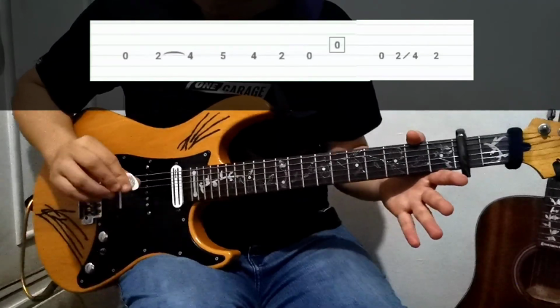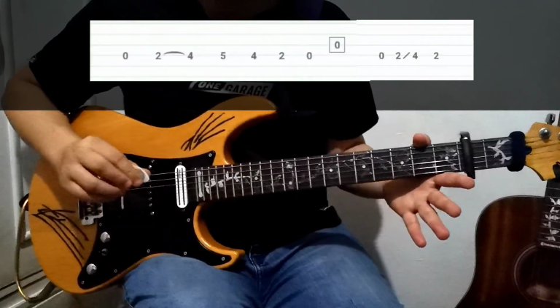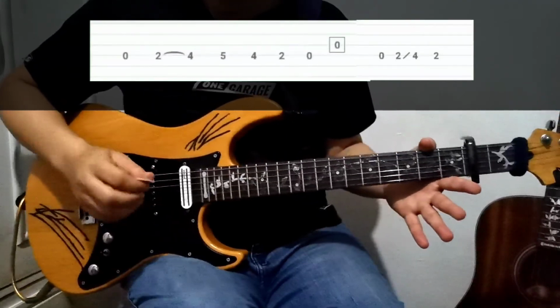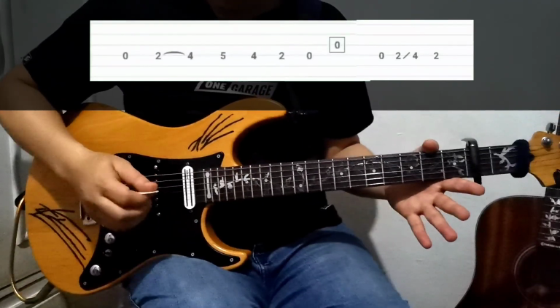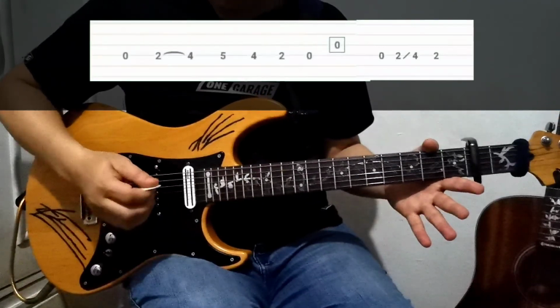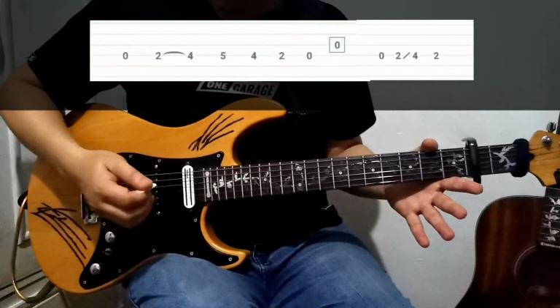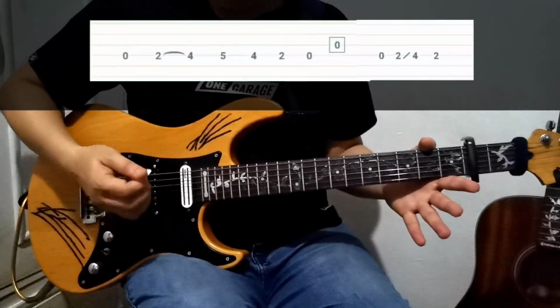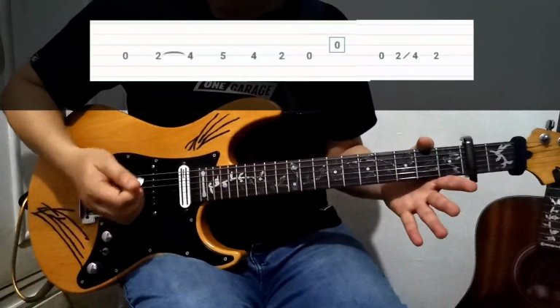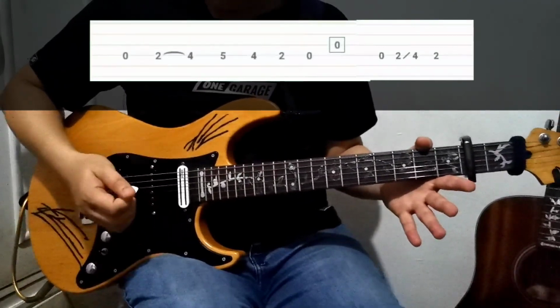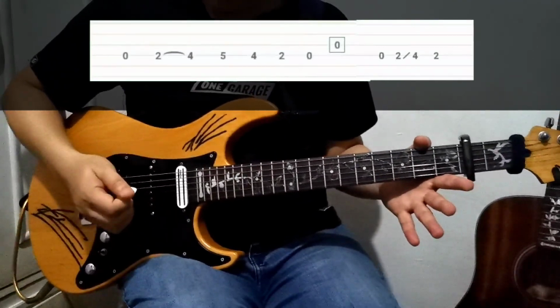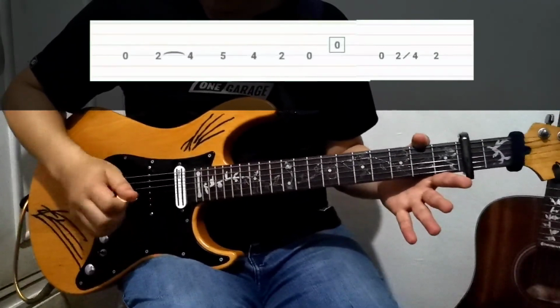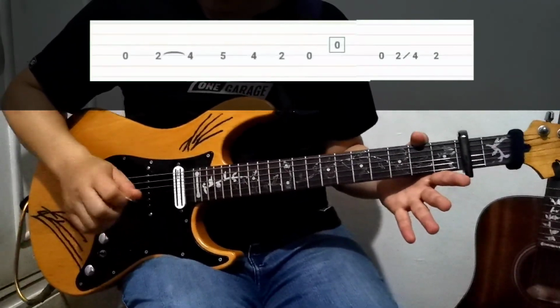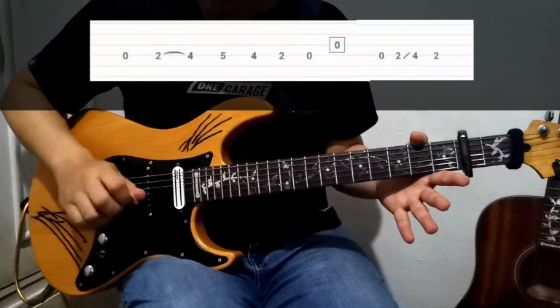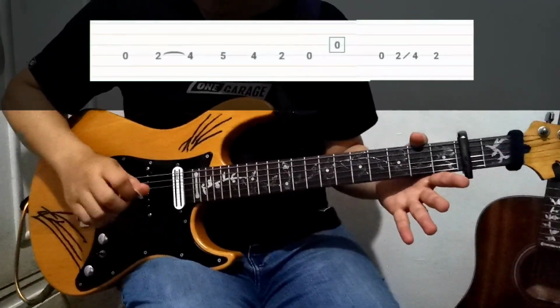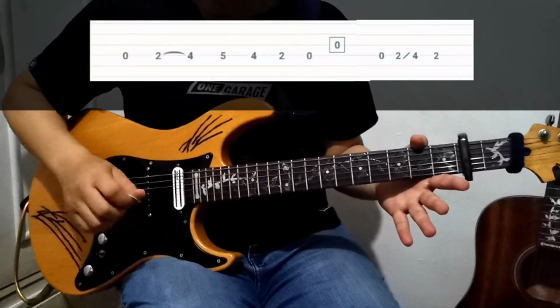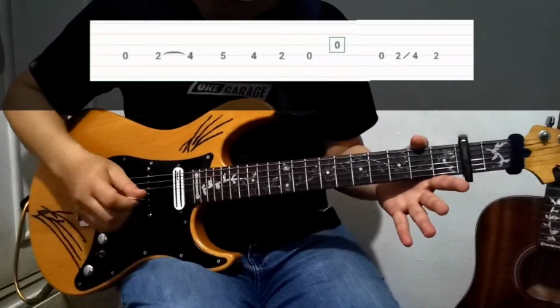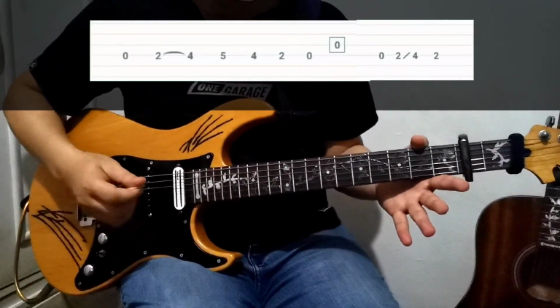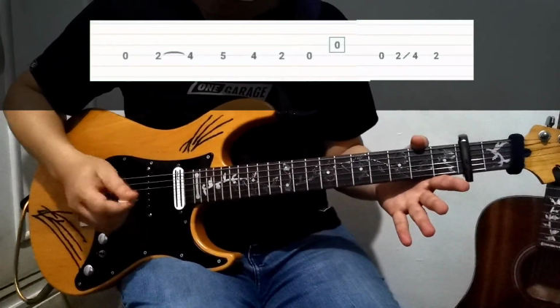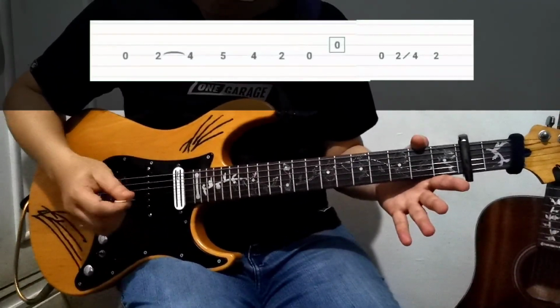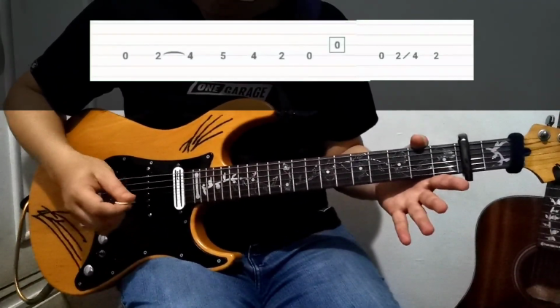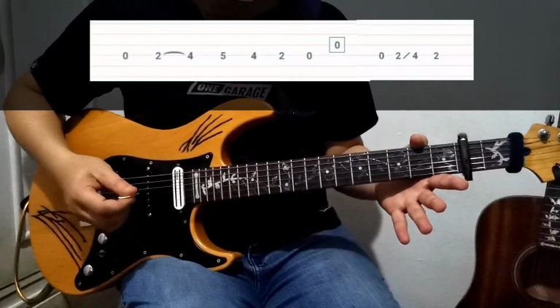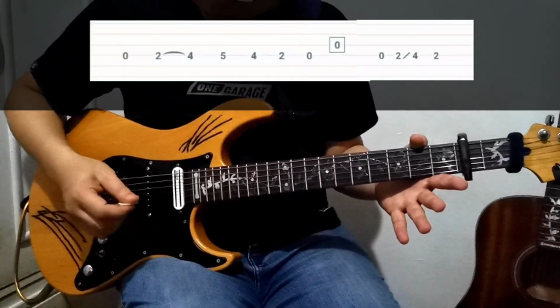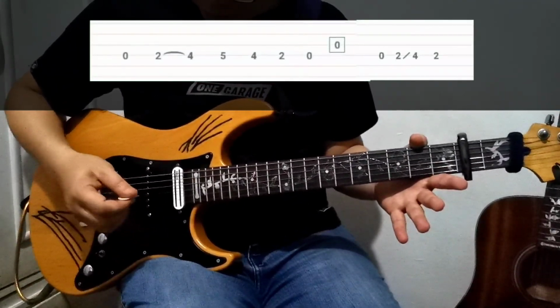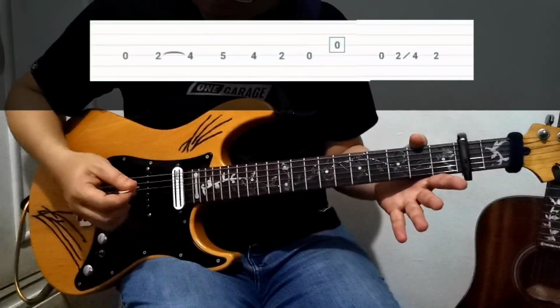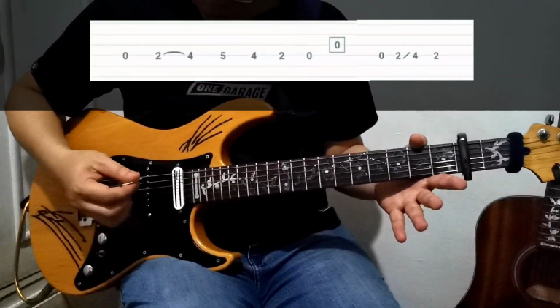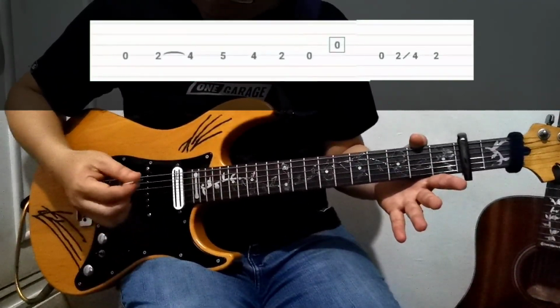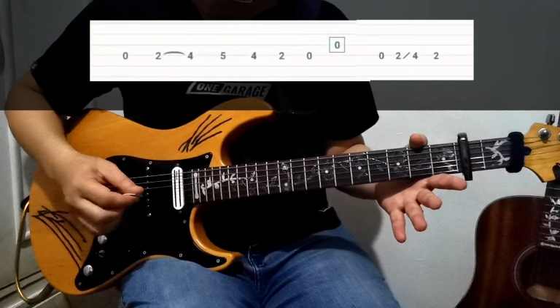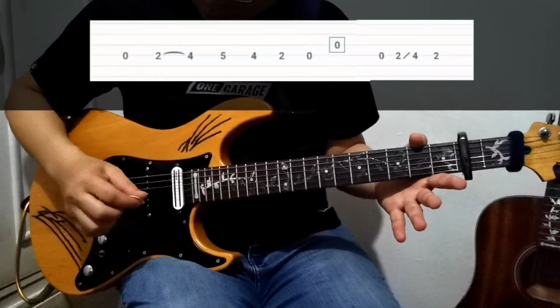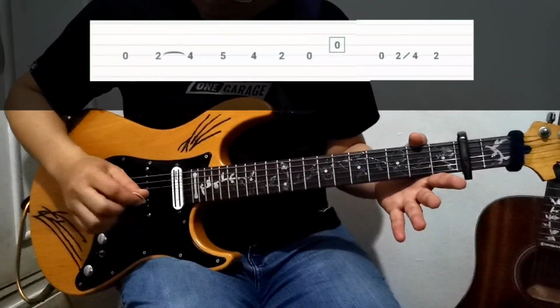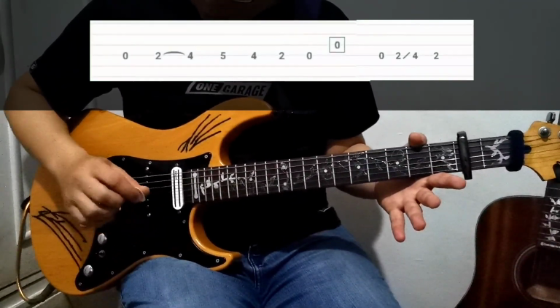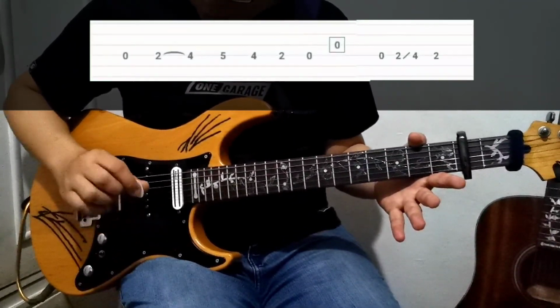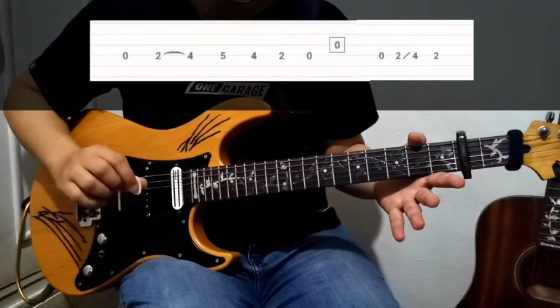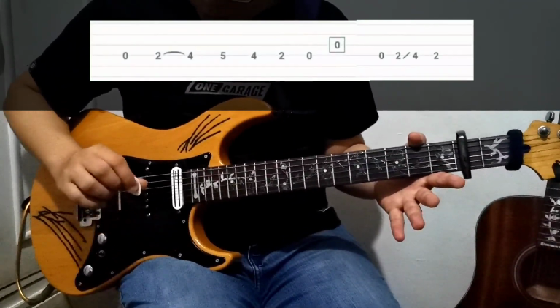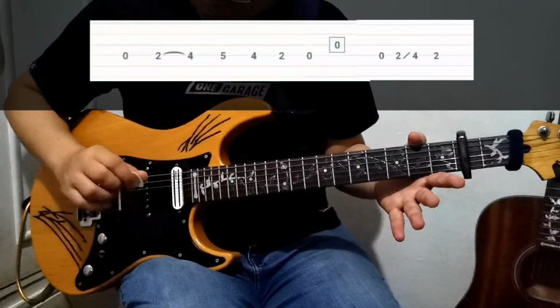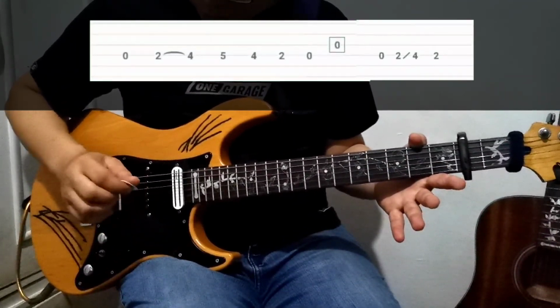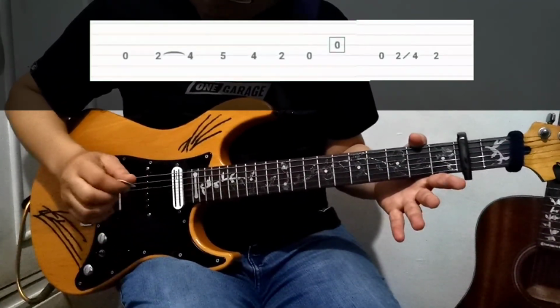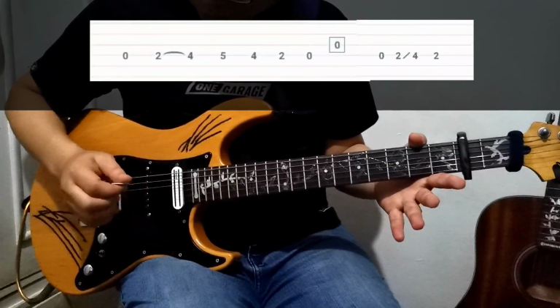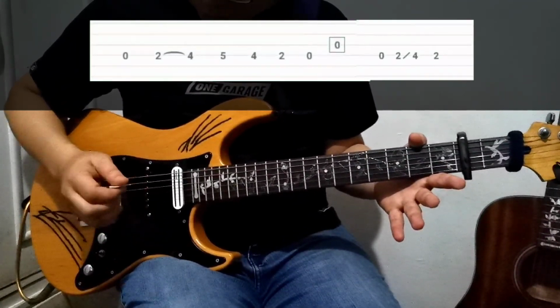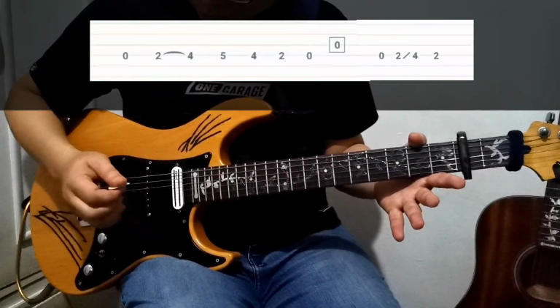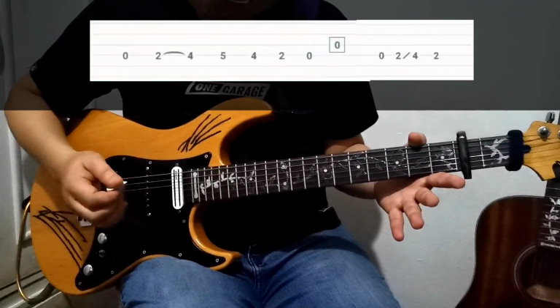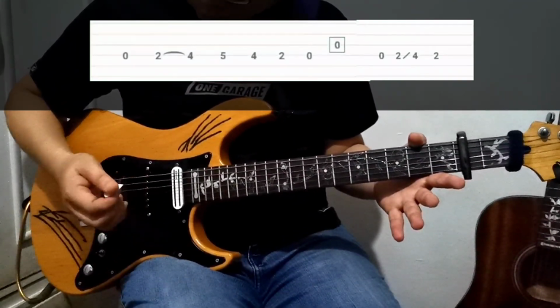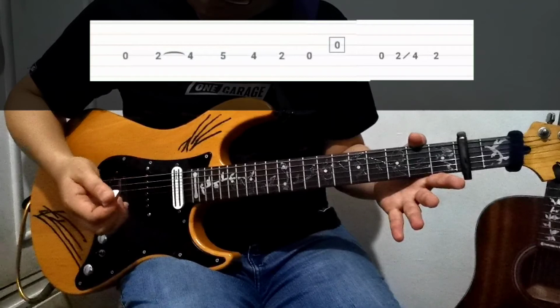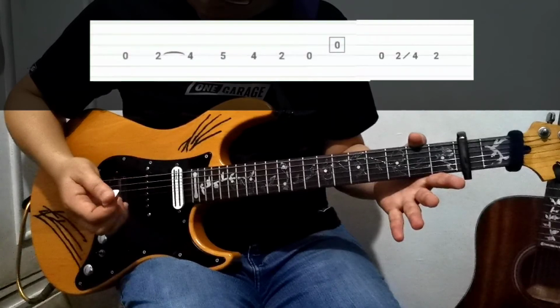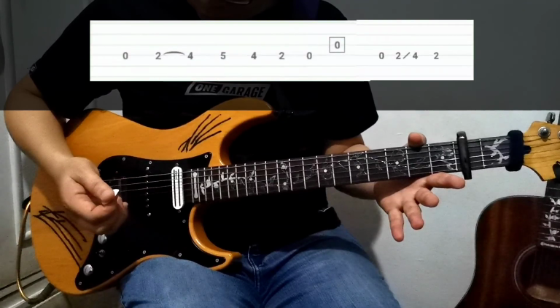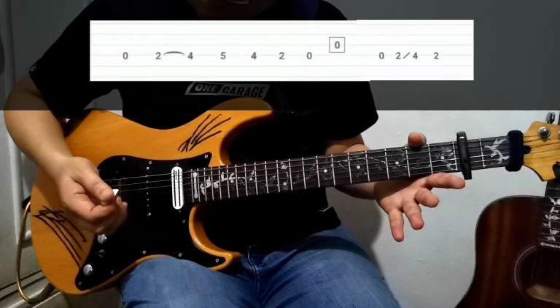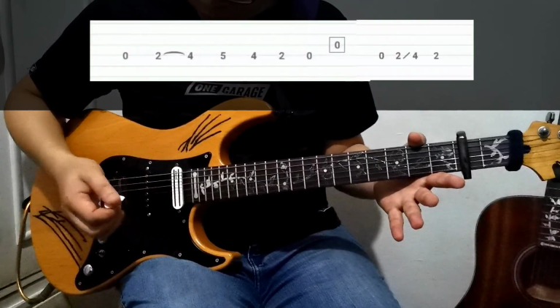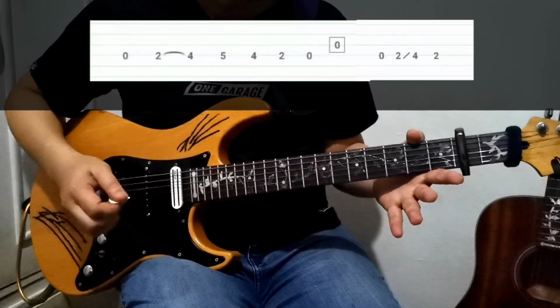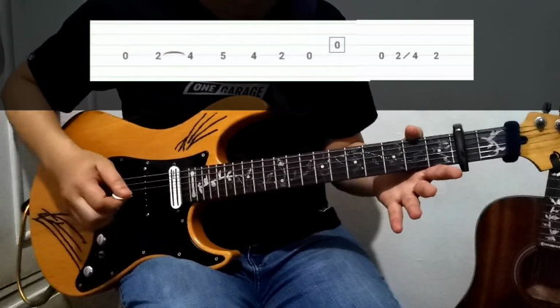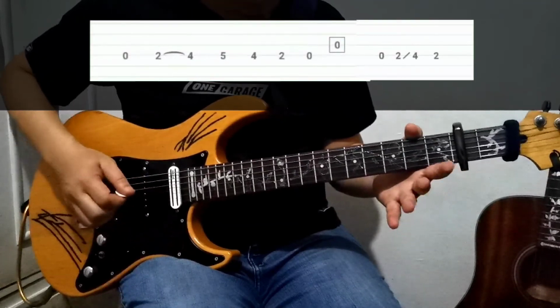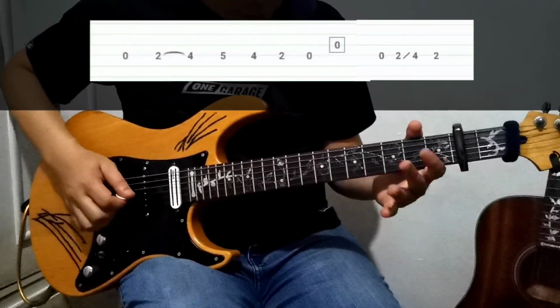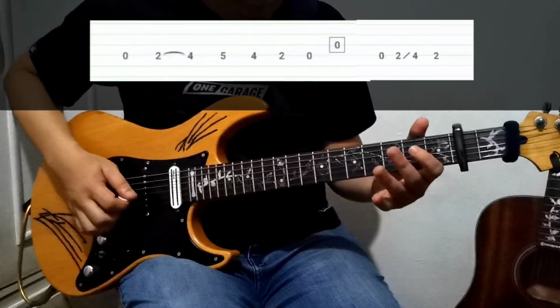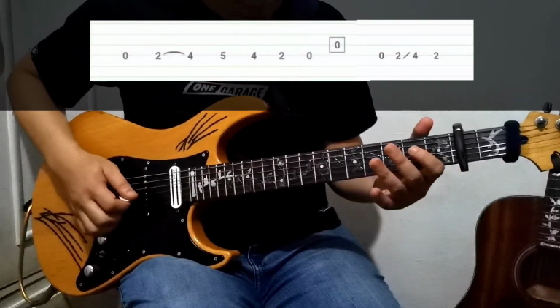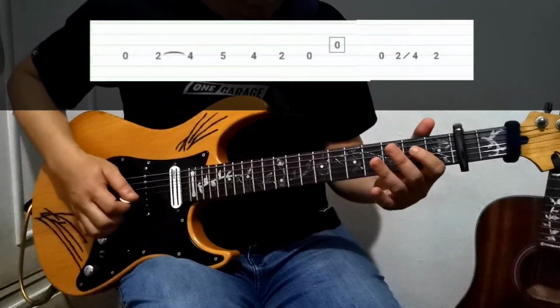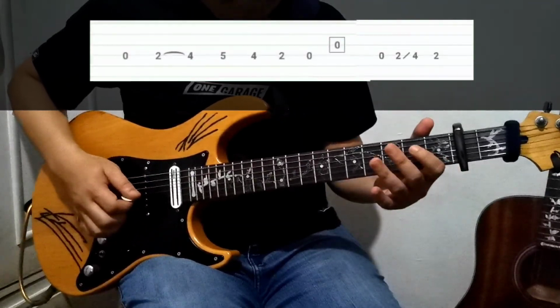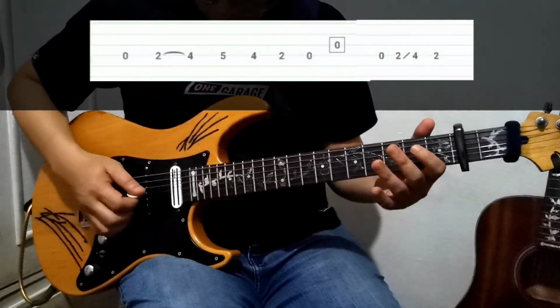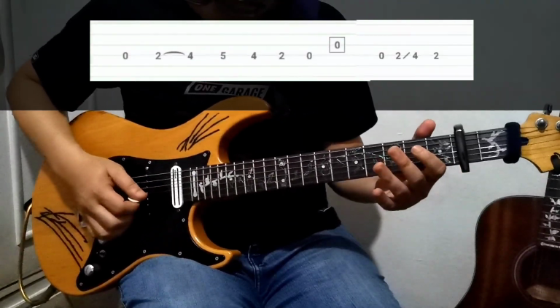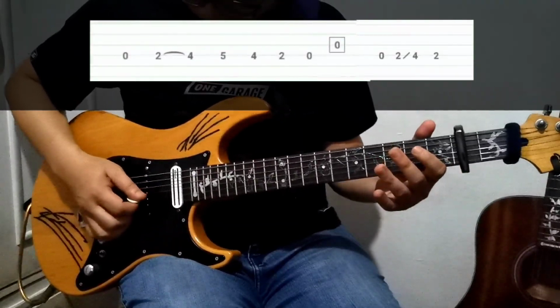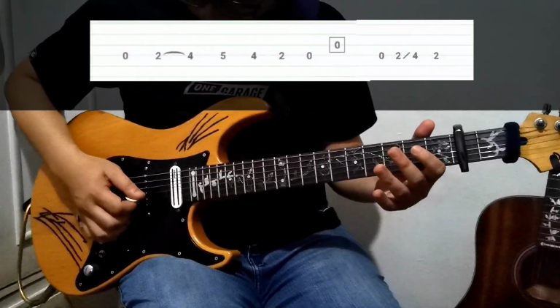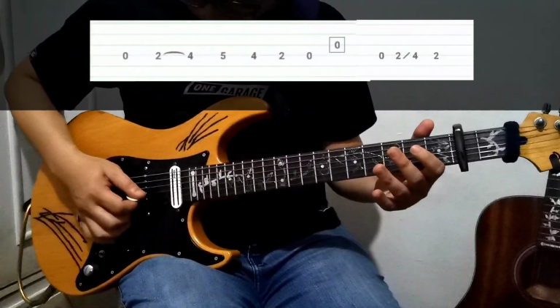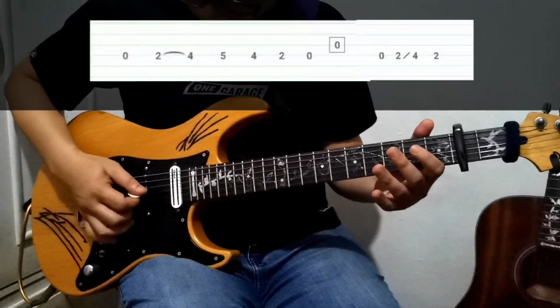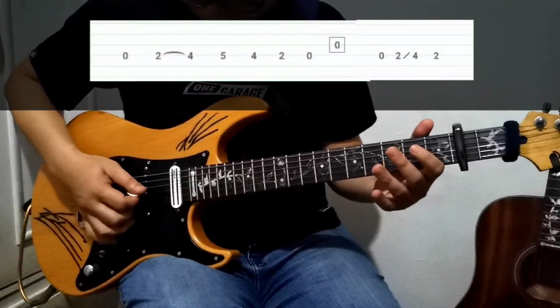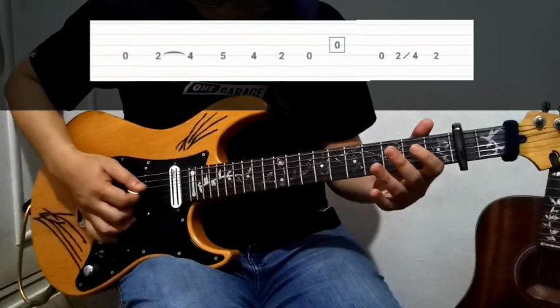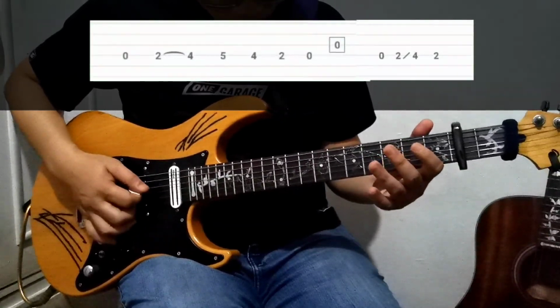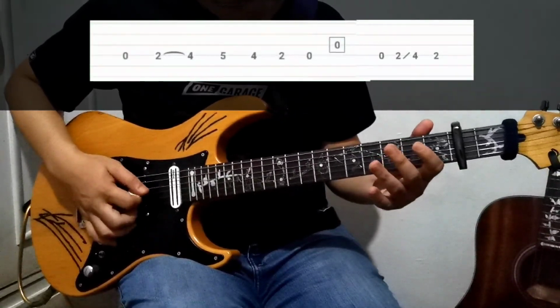For the picking, all you need to do is play it alternately — just like this.